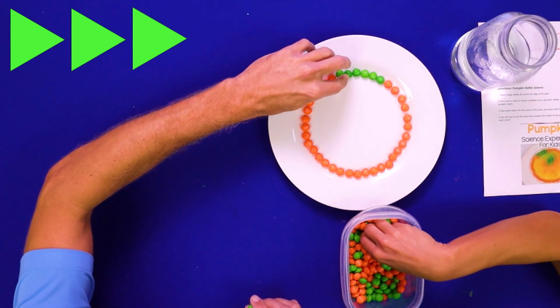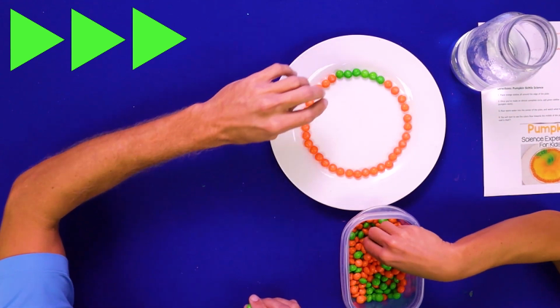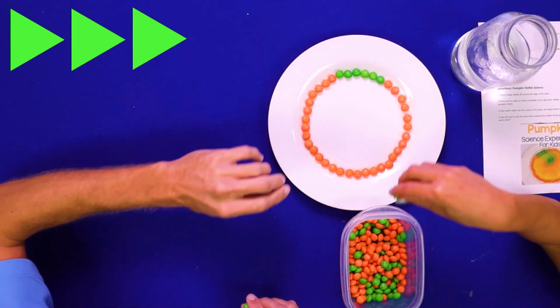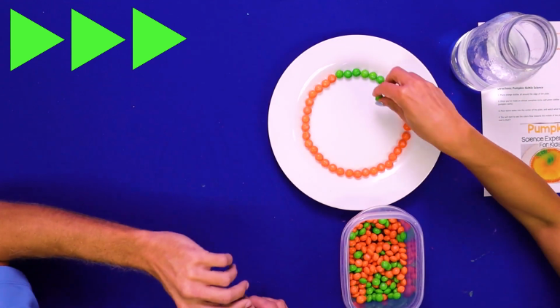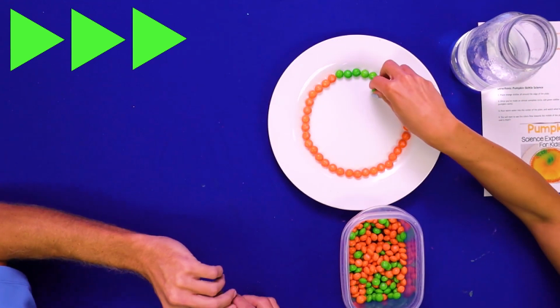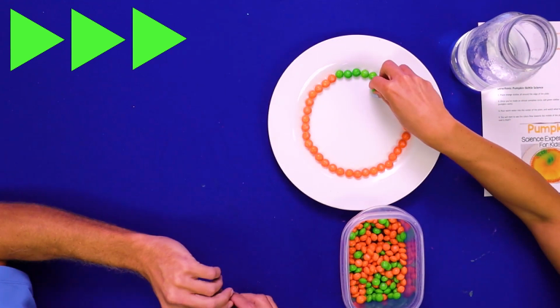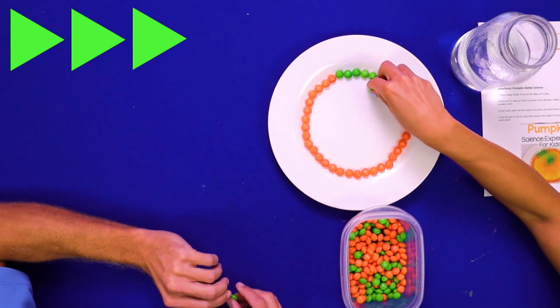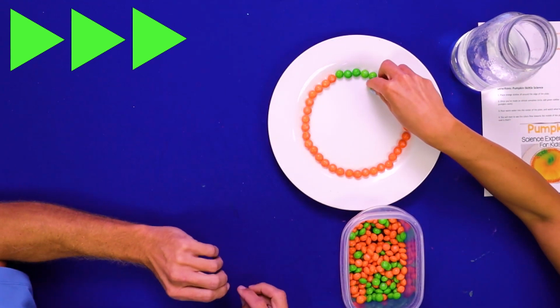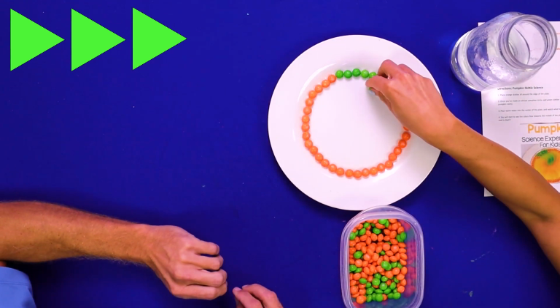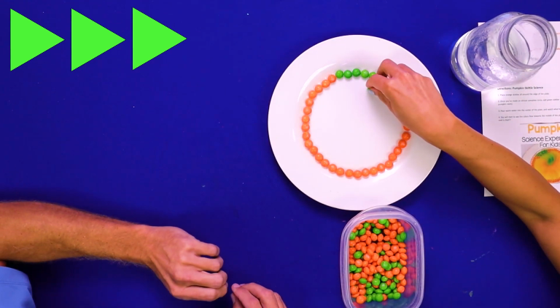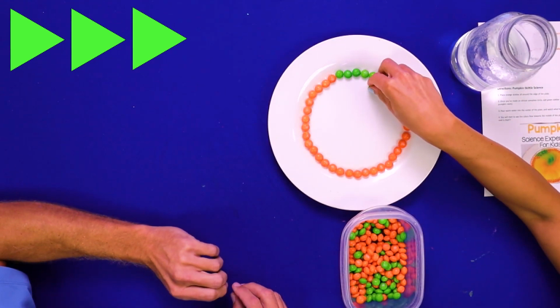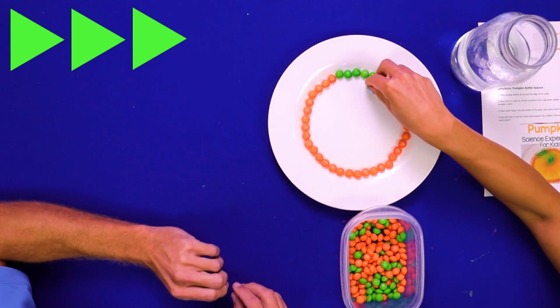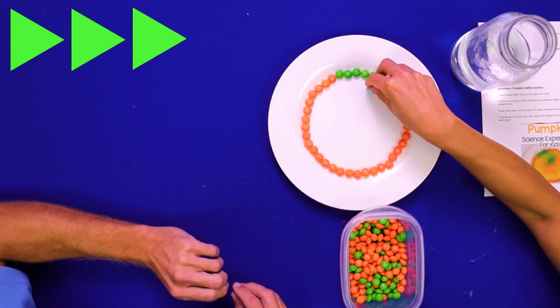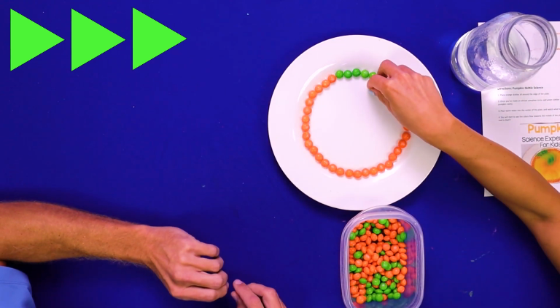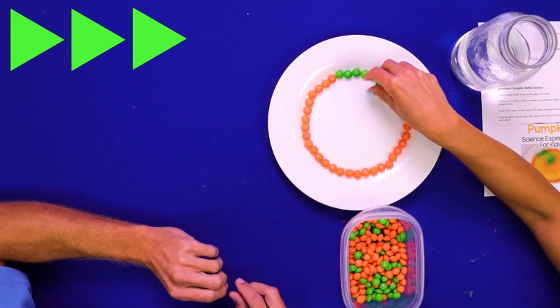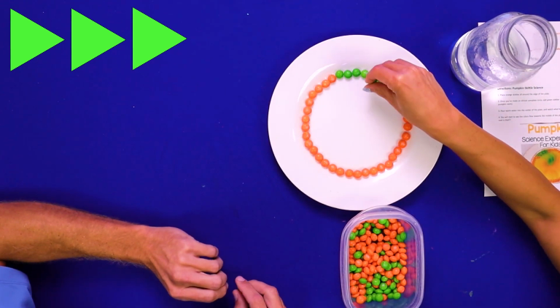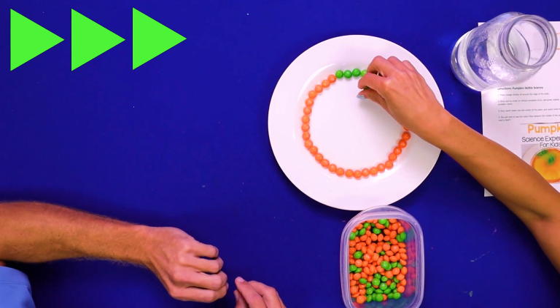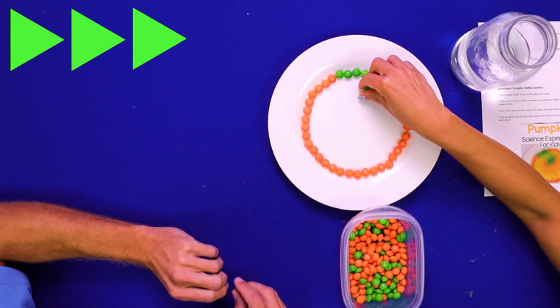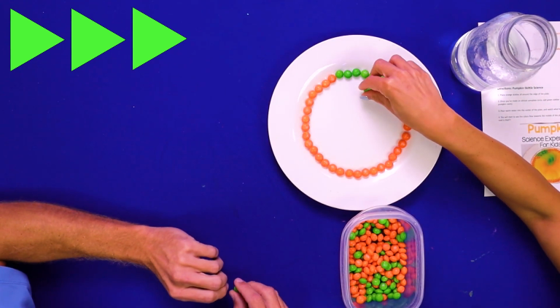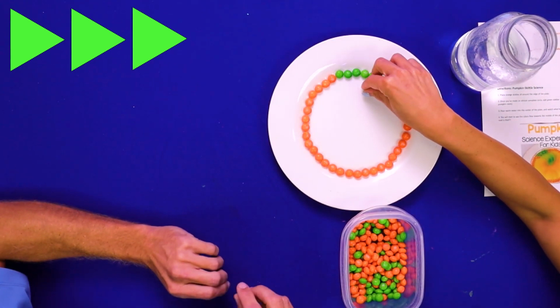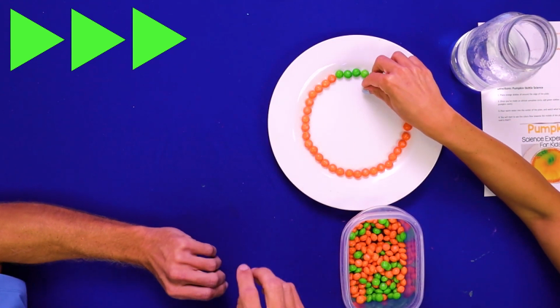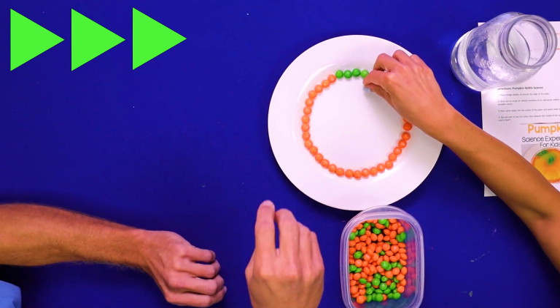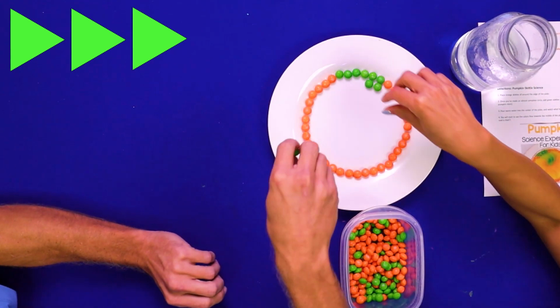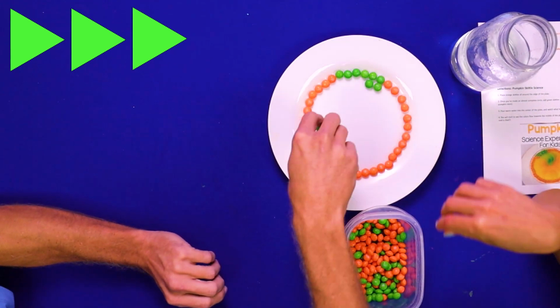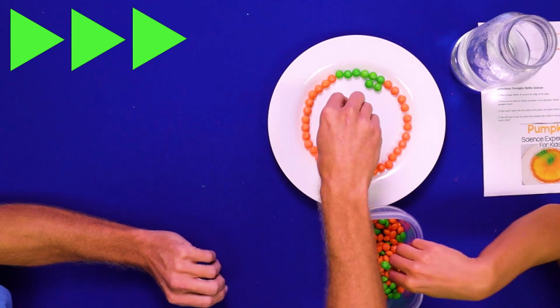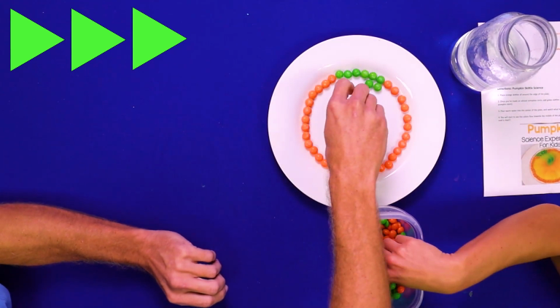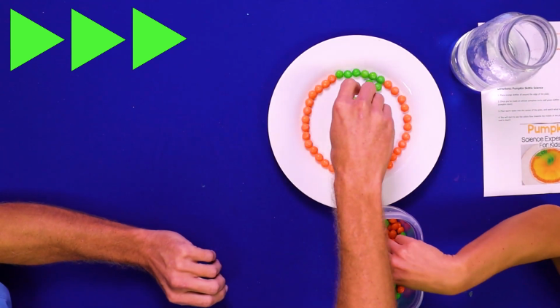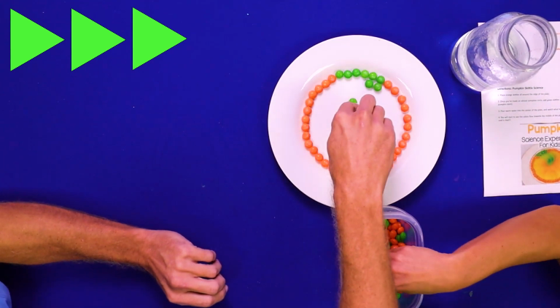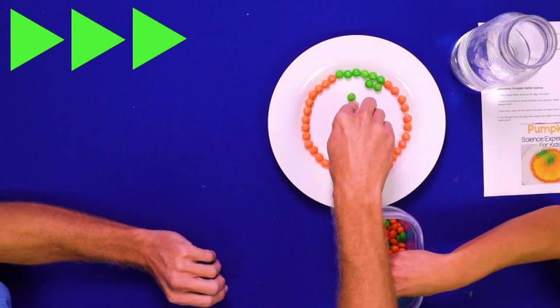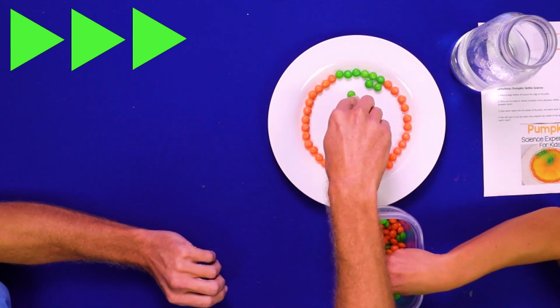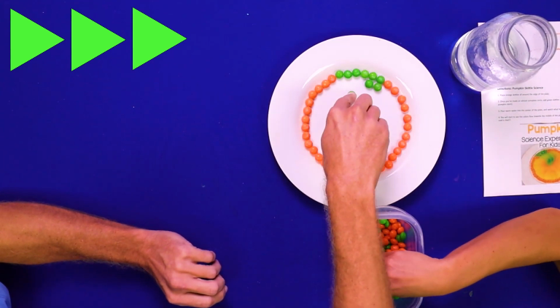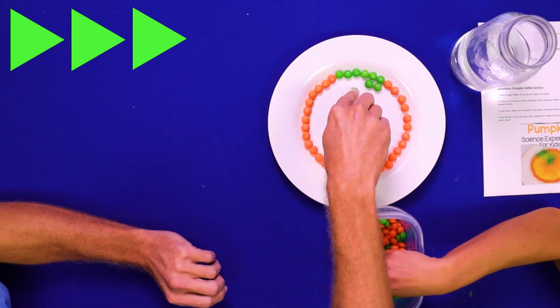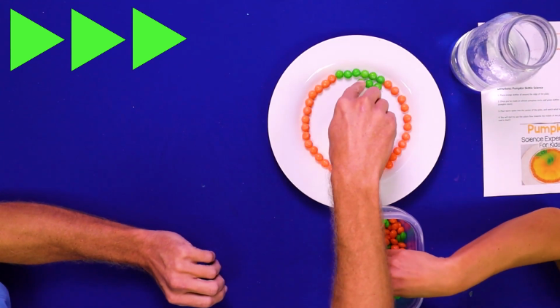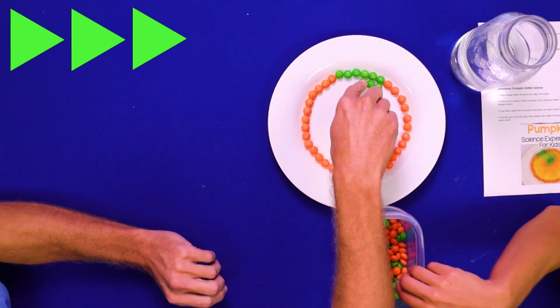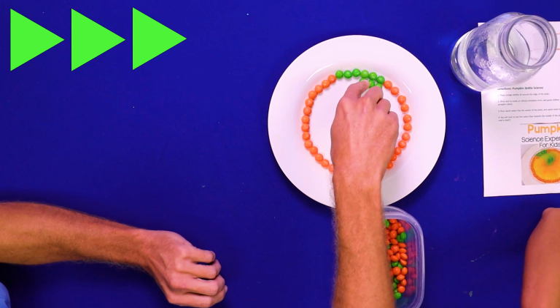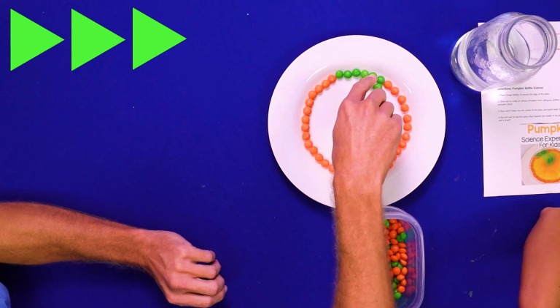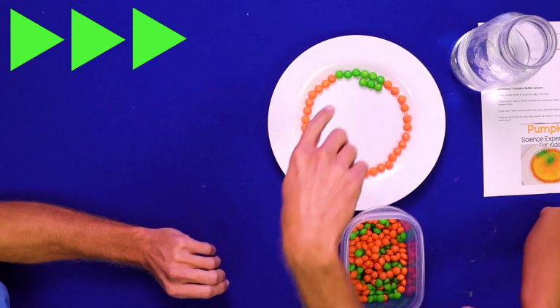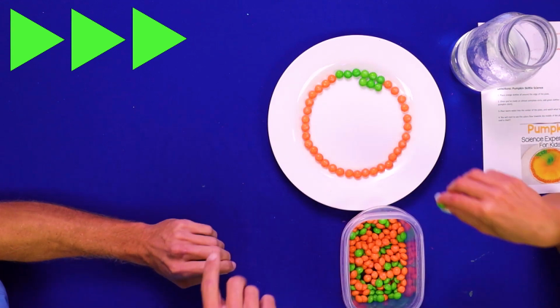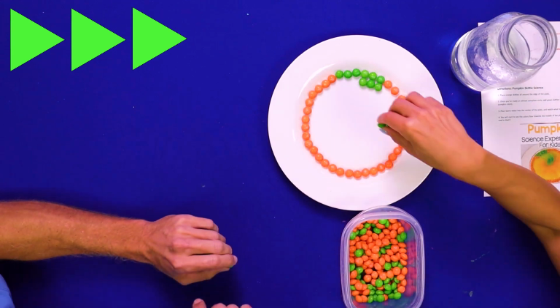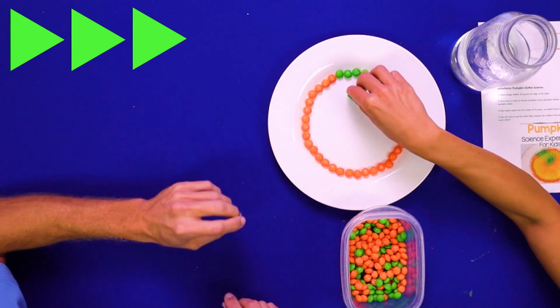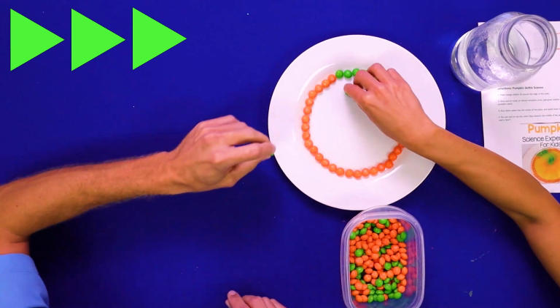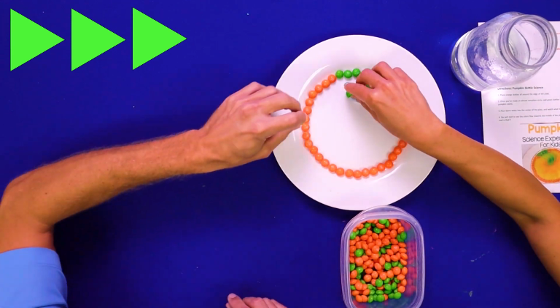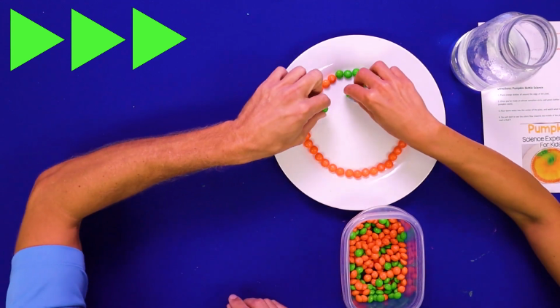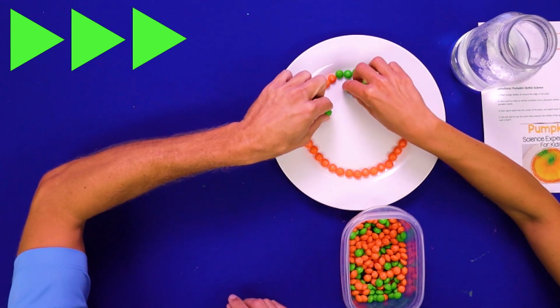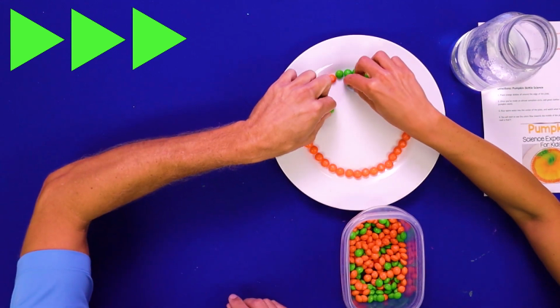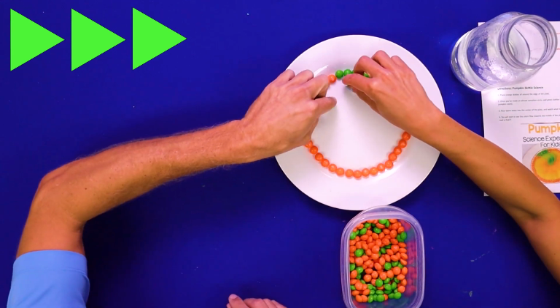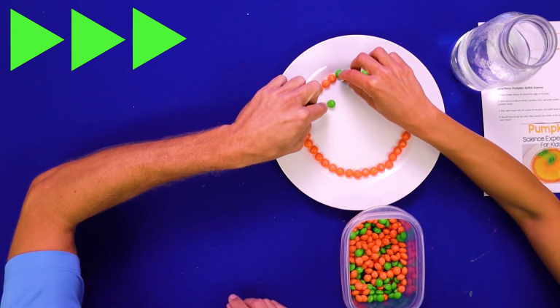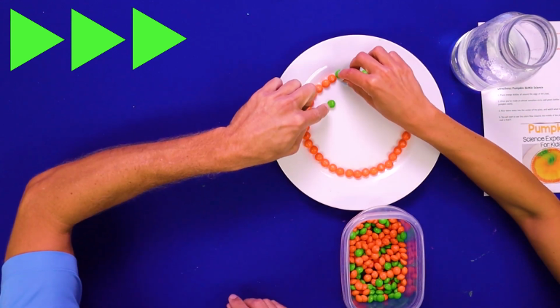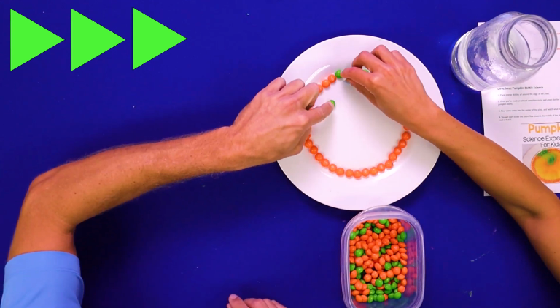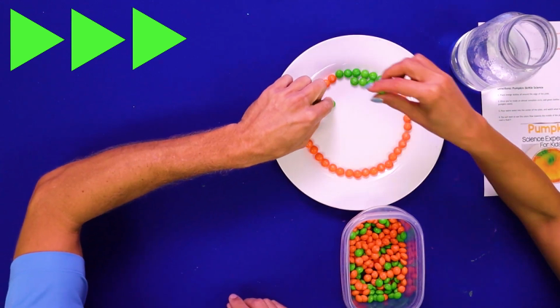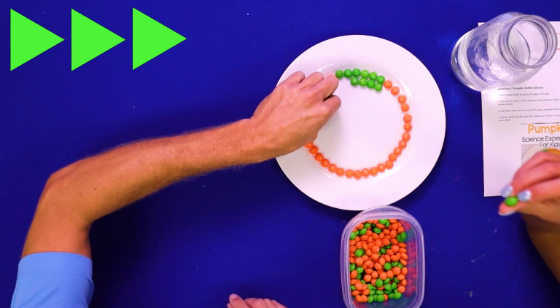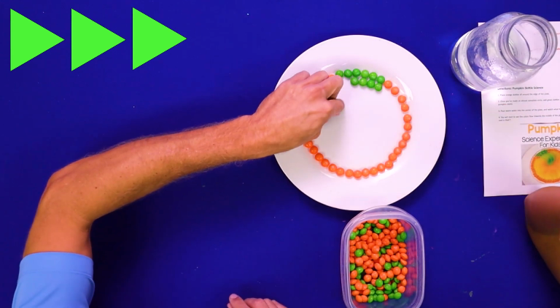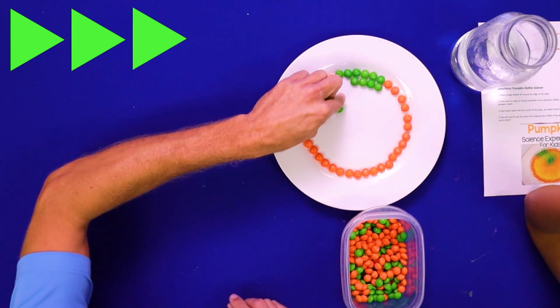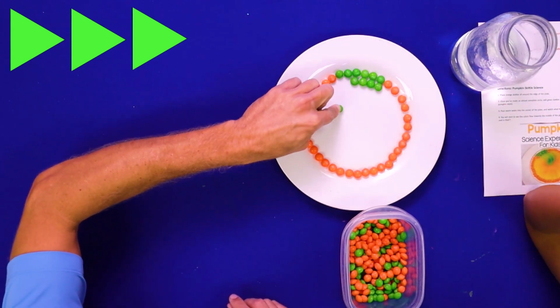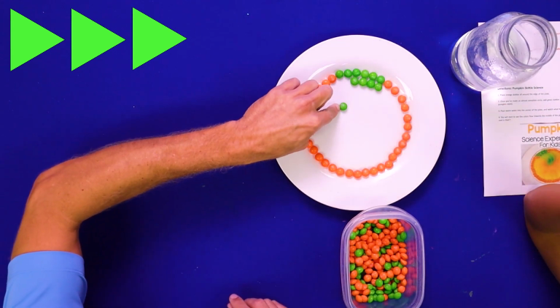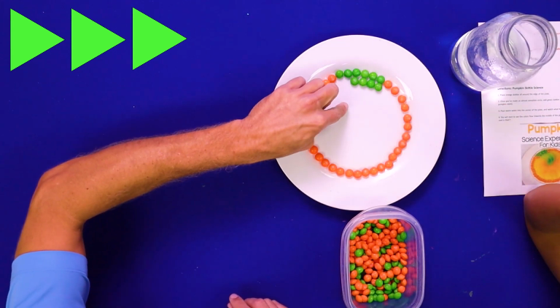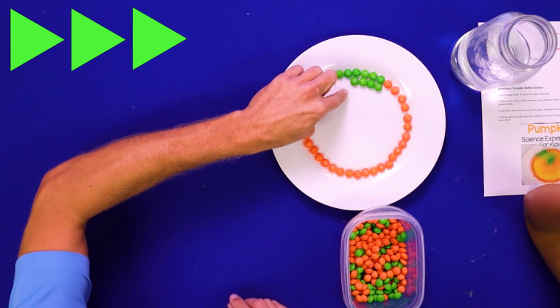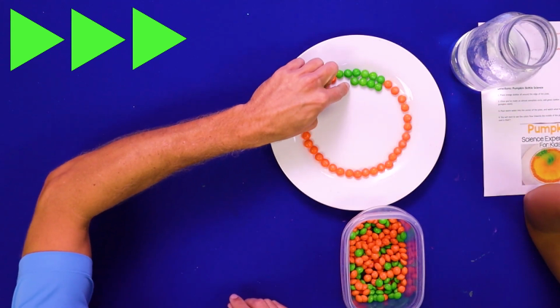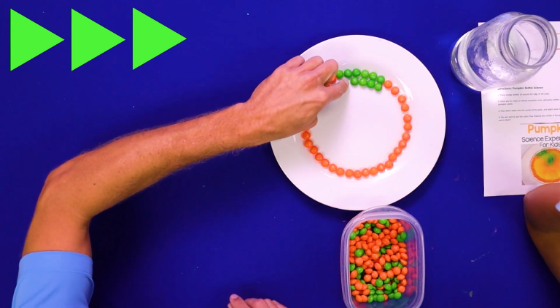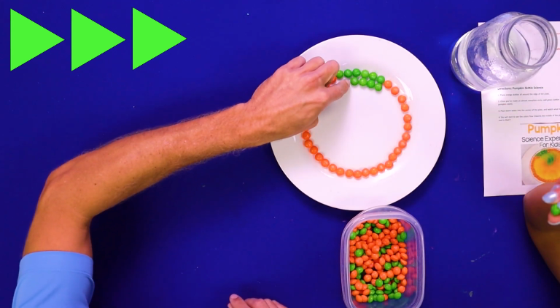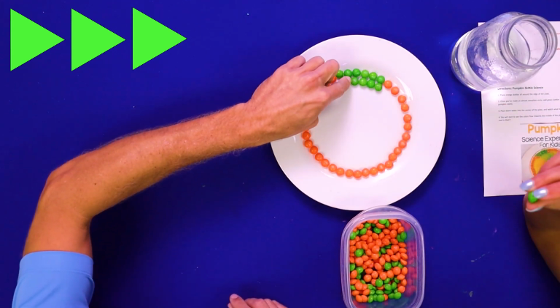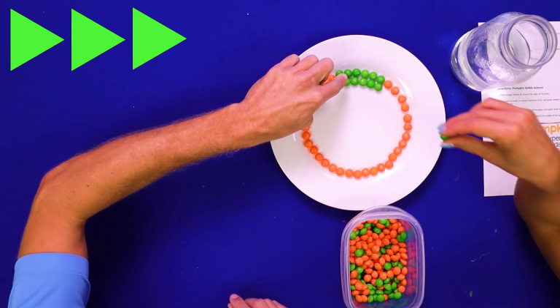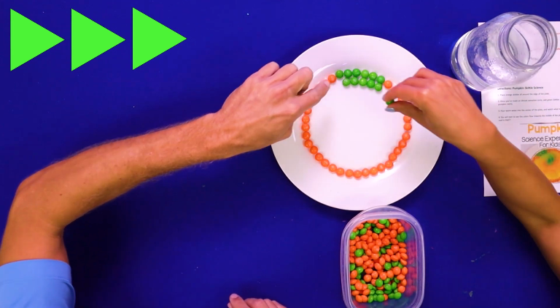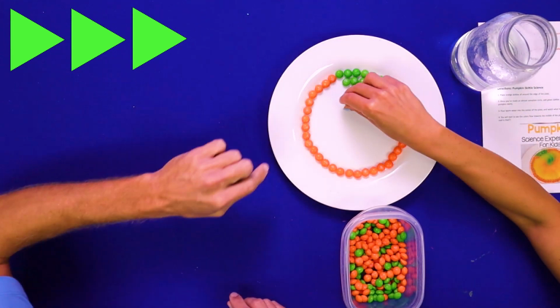Now we'll just make another one right underneath it. How's it looking, friends? There we go.